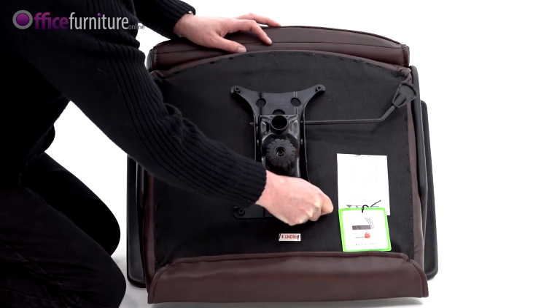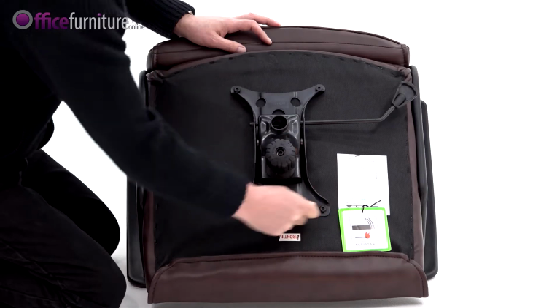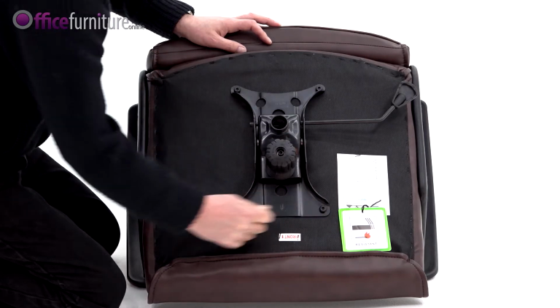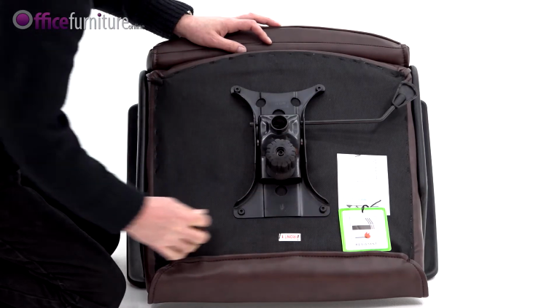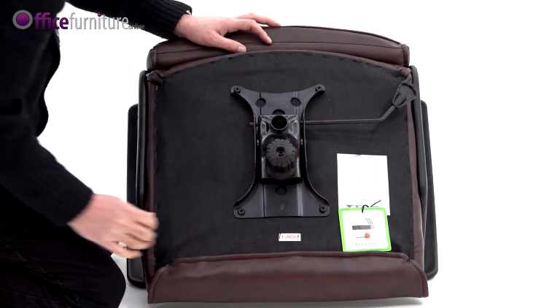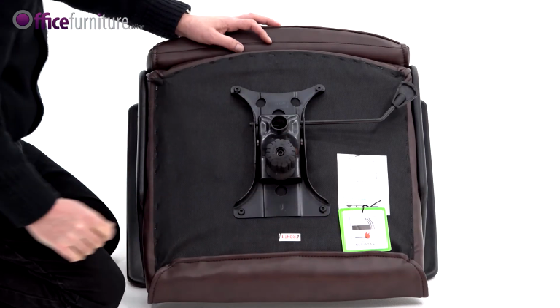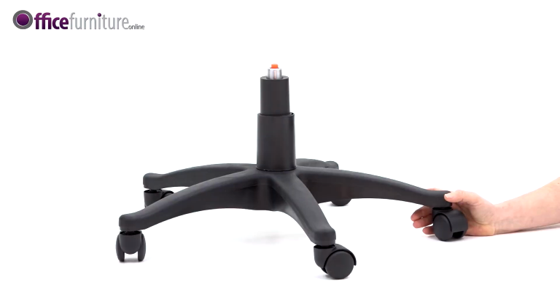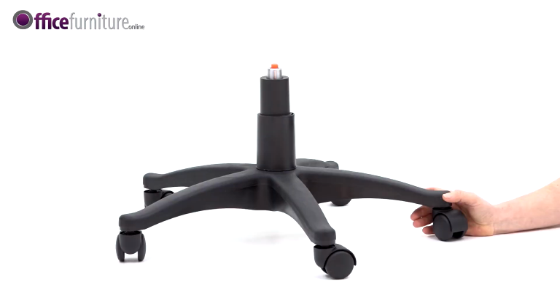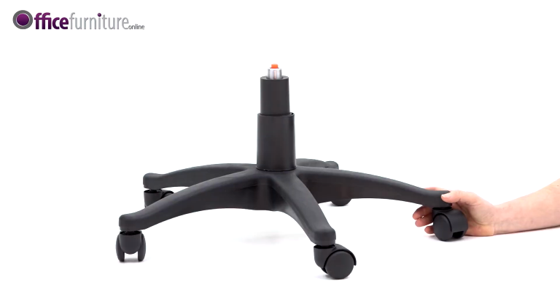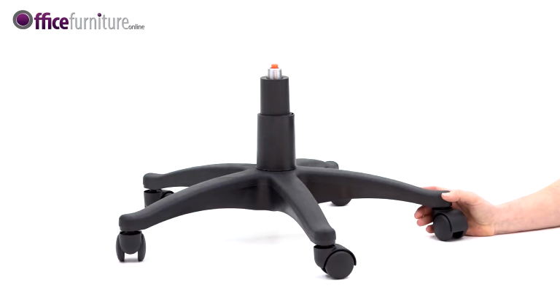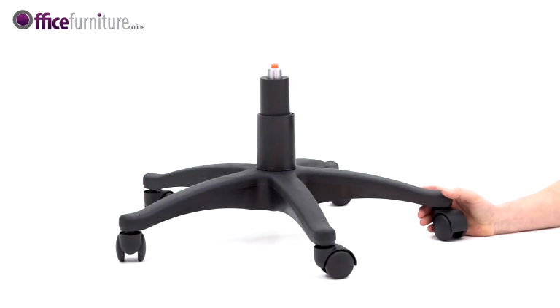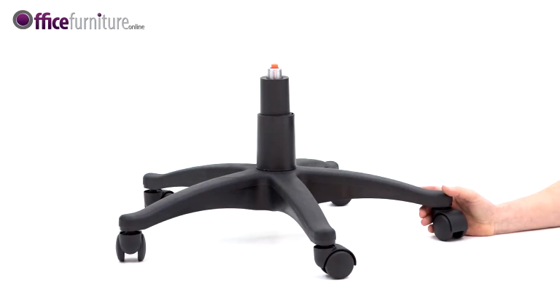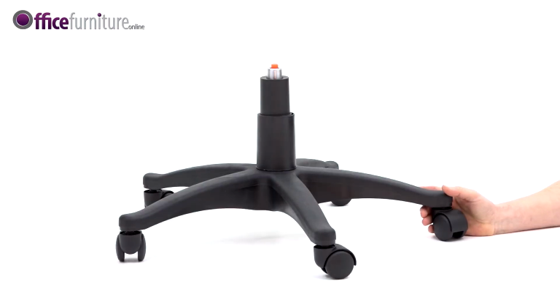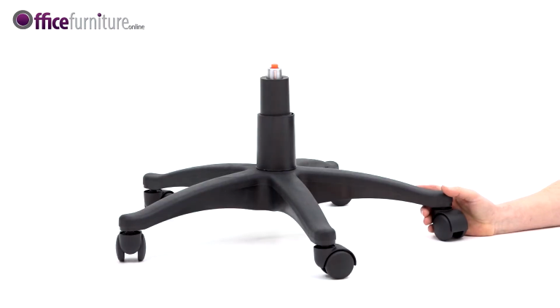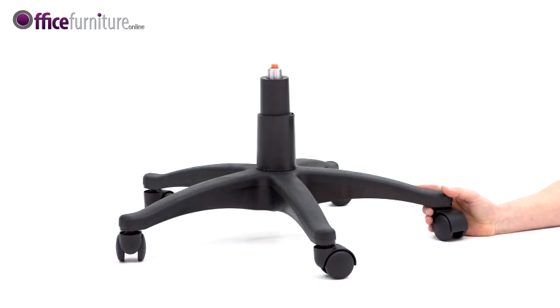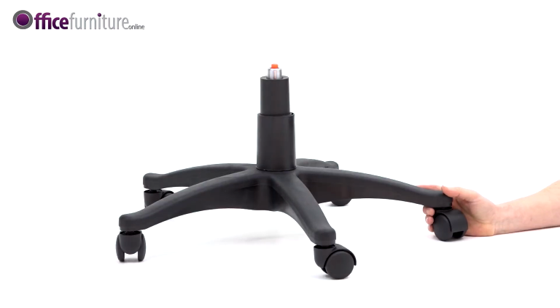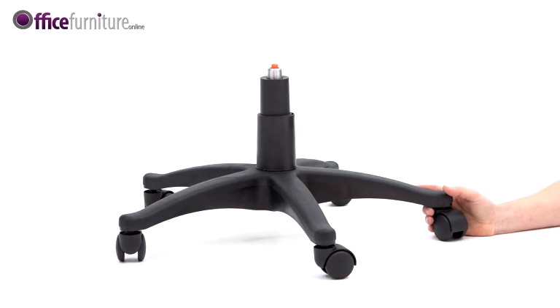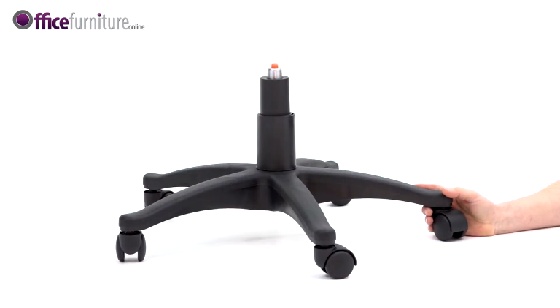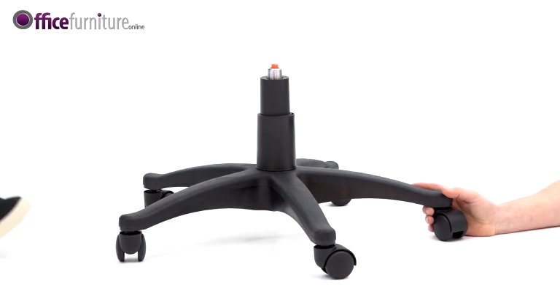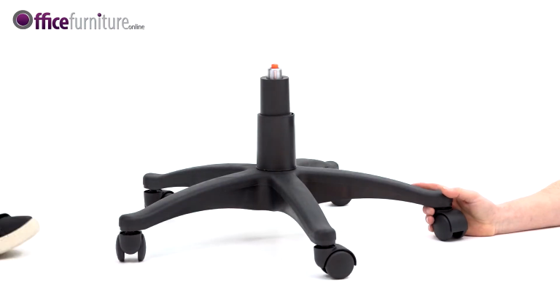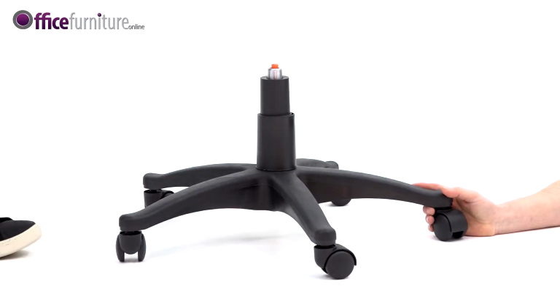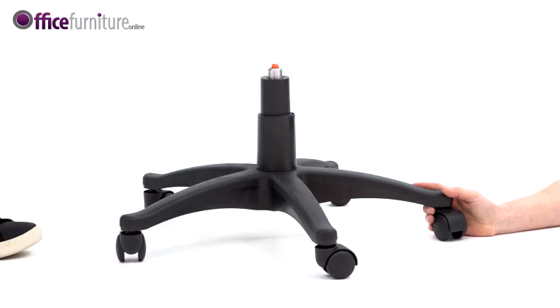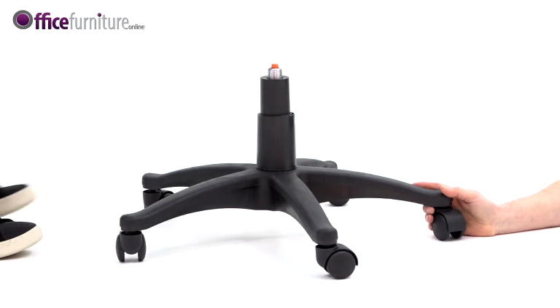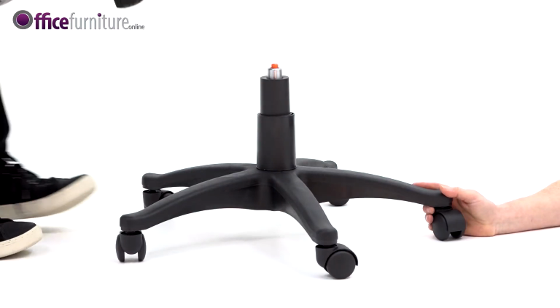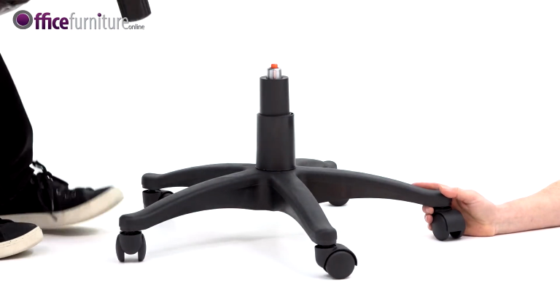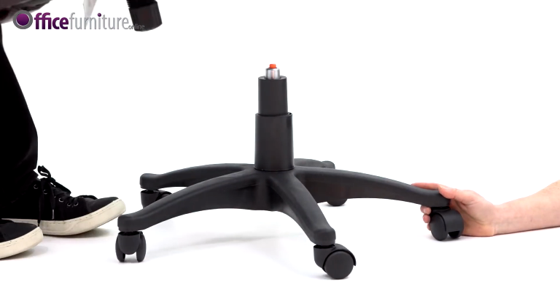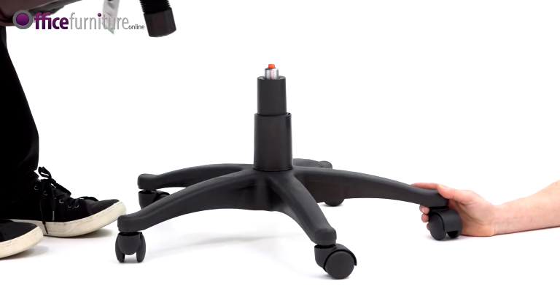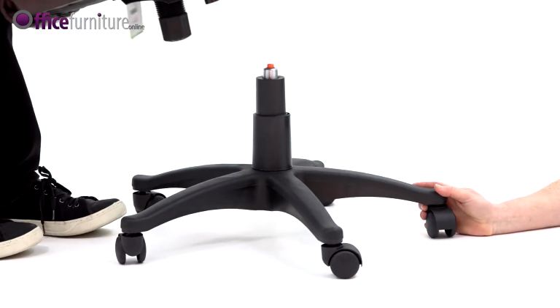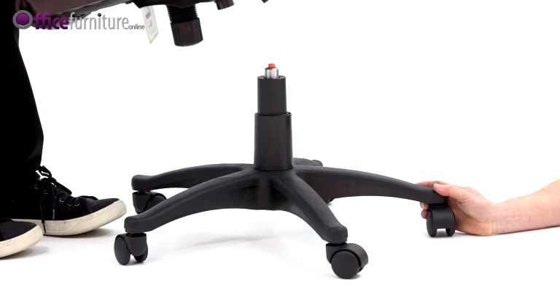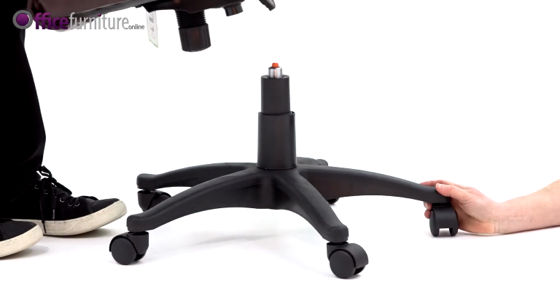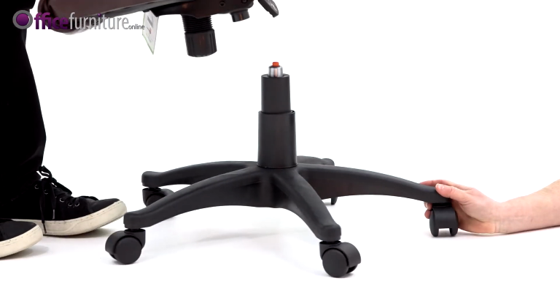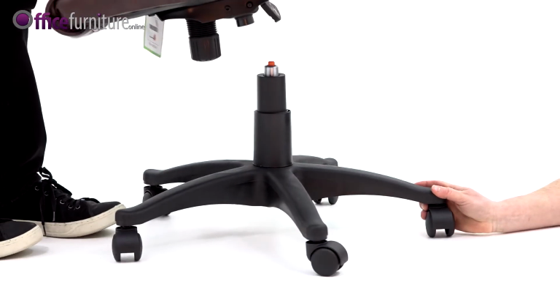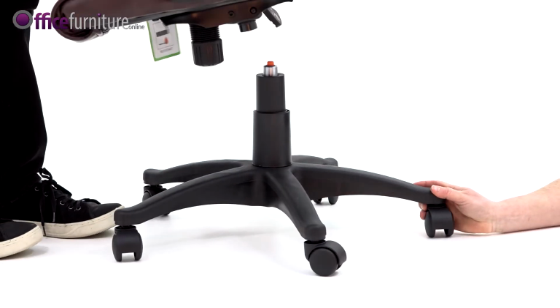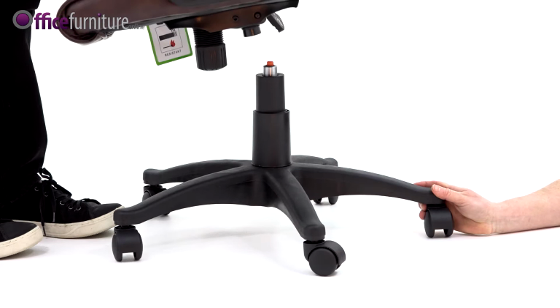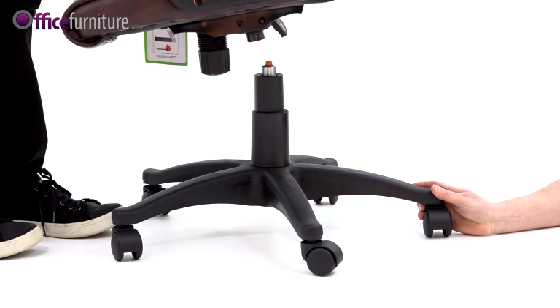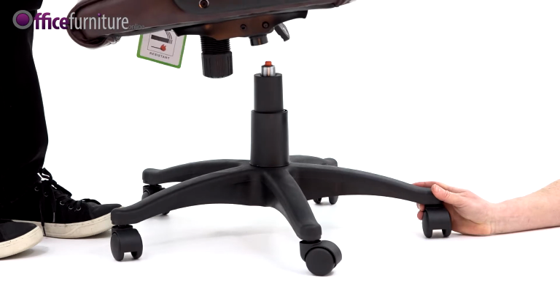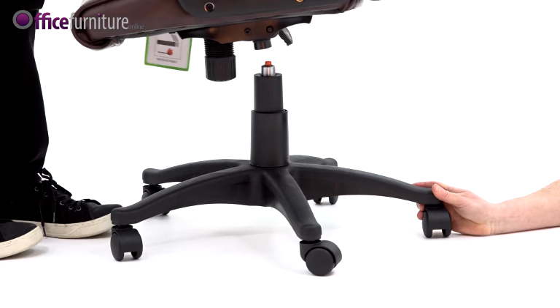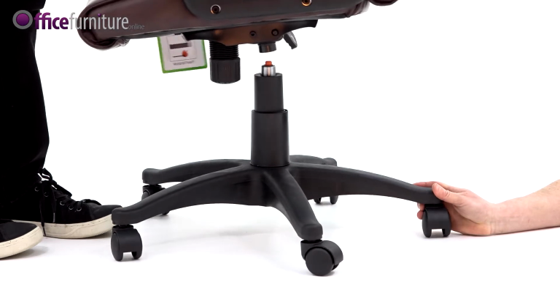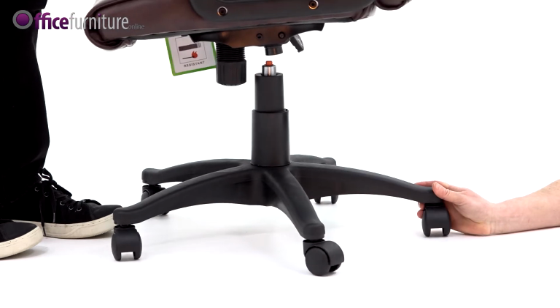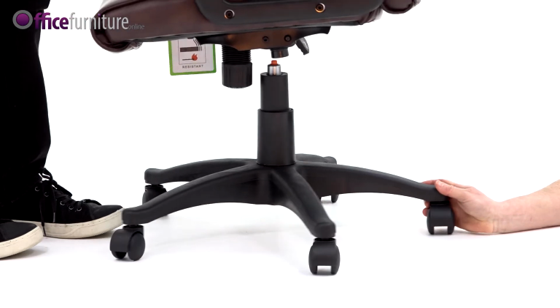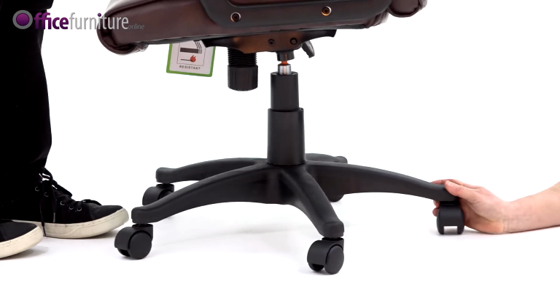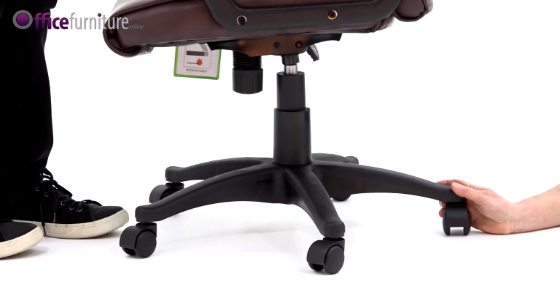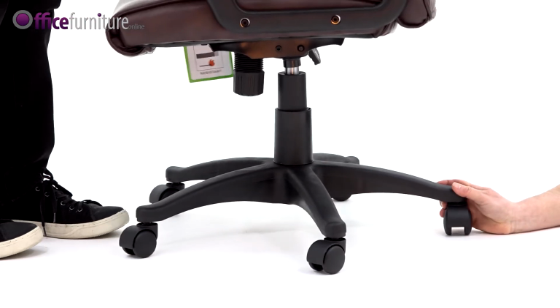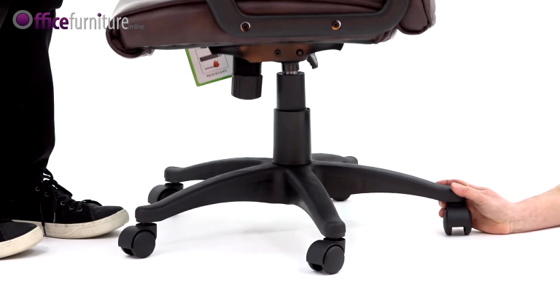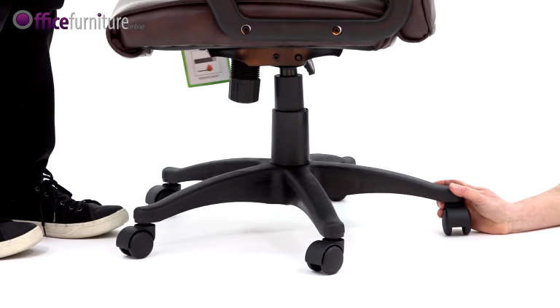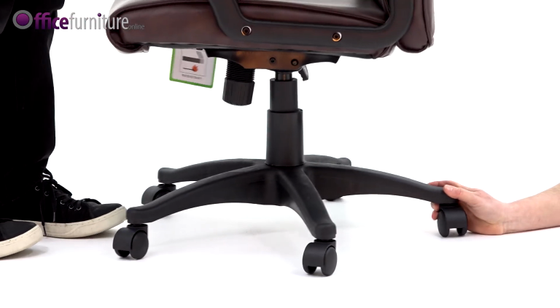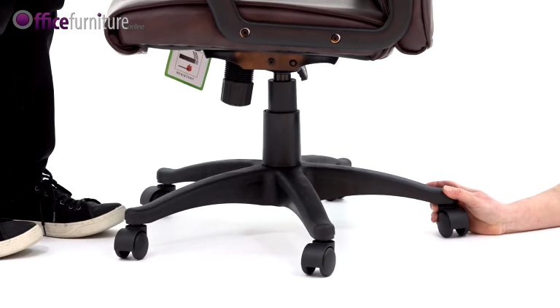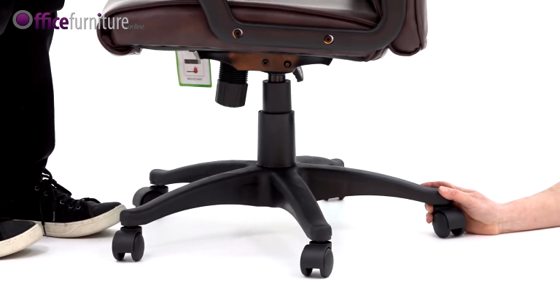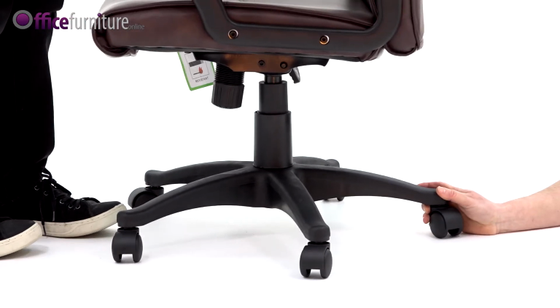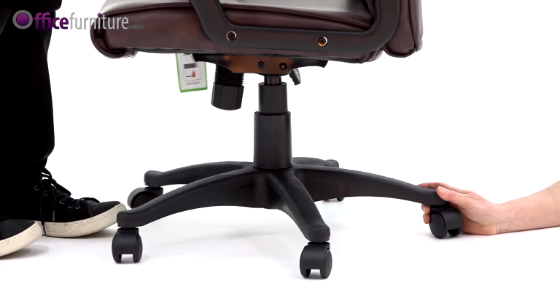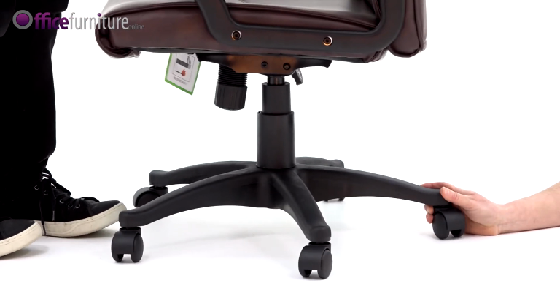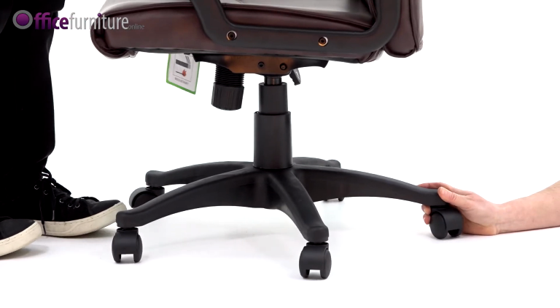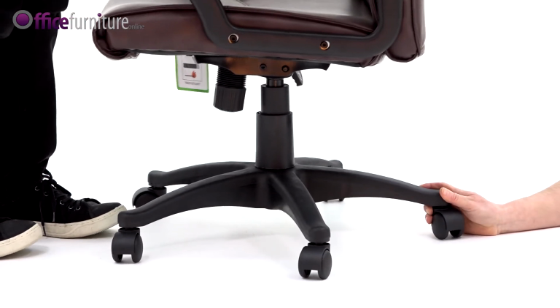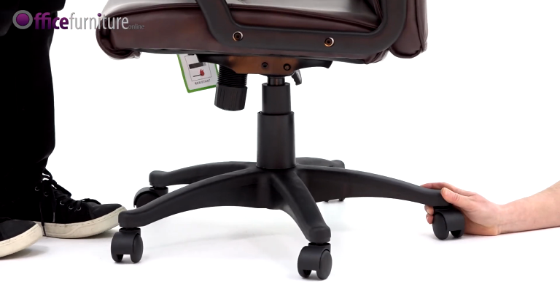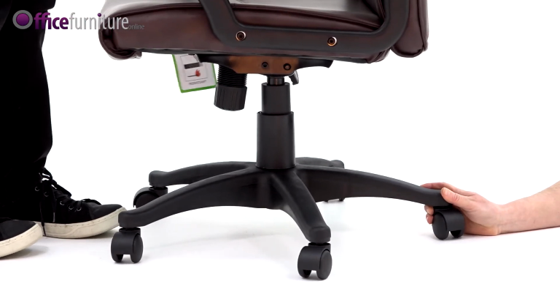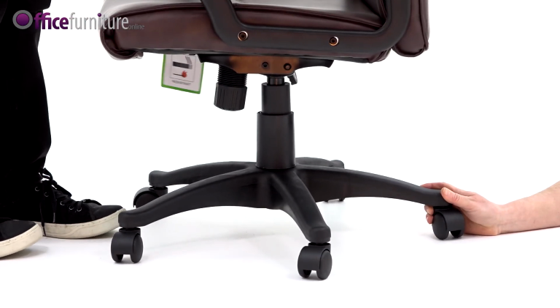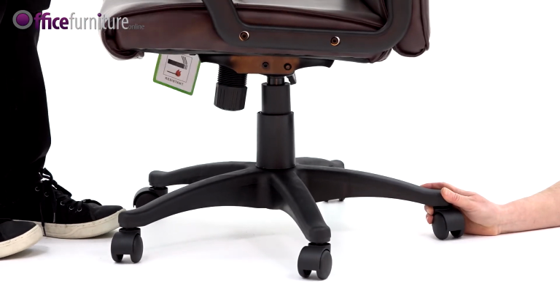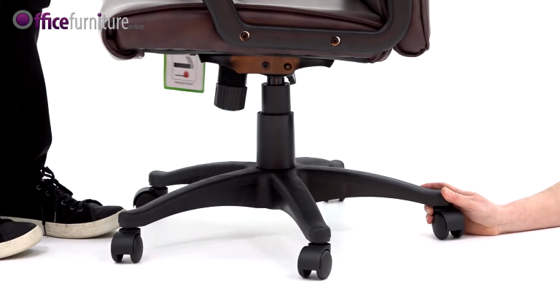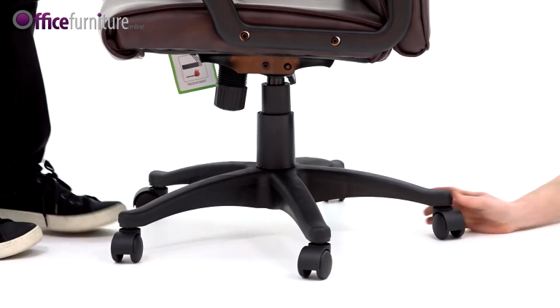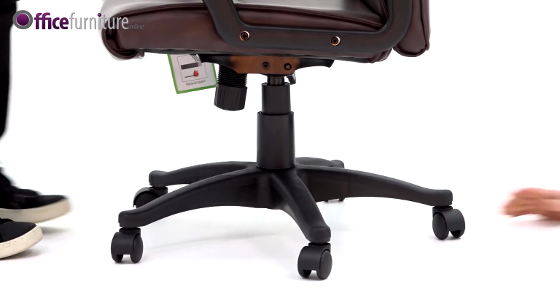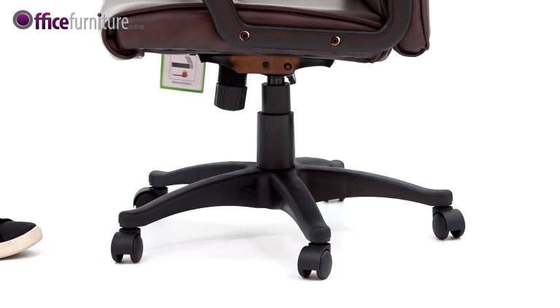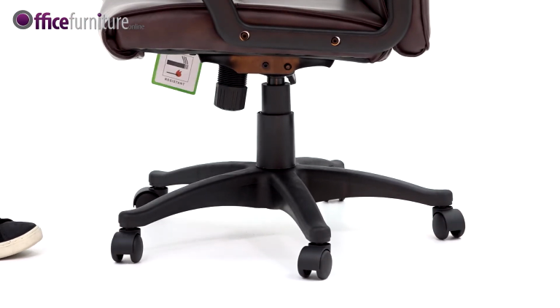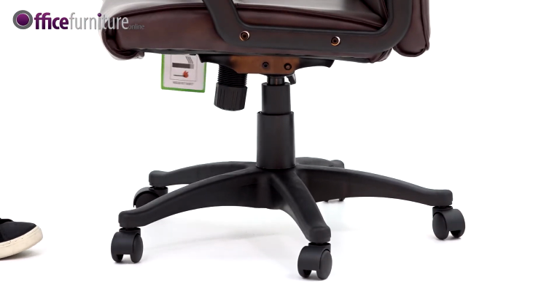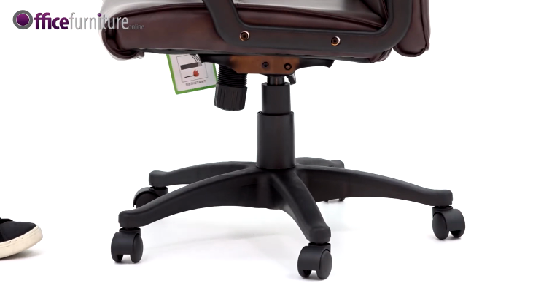Next, with the help of another person, lift the chair onto the gas strut. You should feel it slot into the hole in the base of the chair.